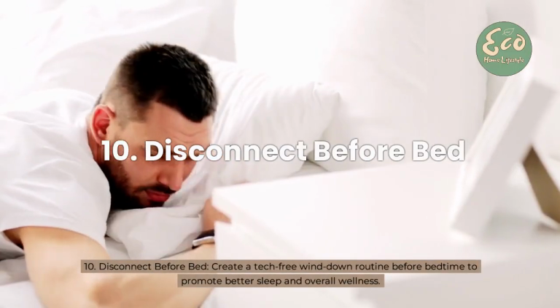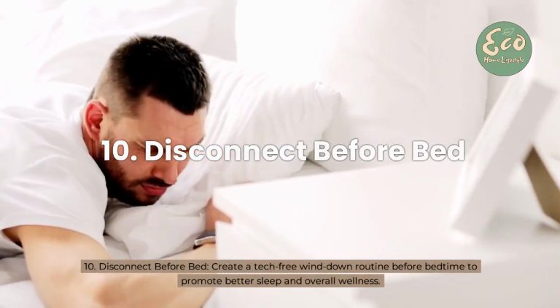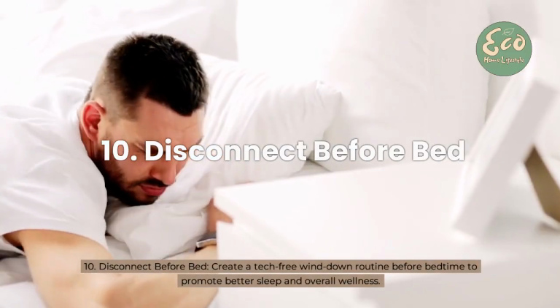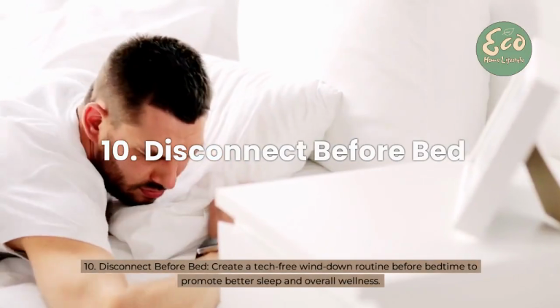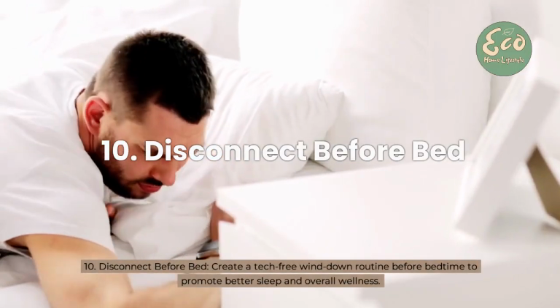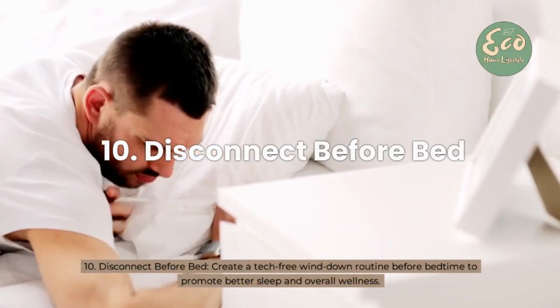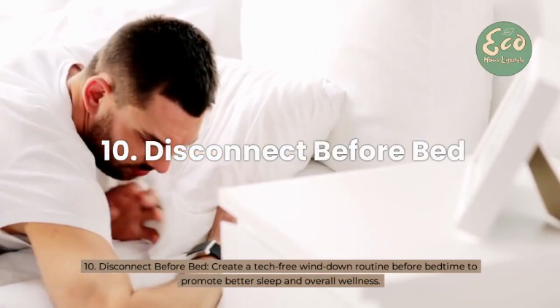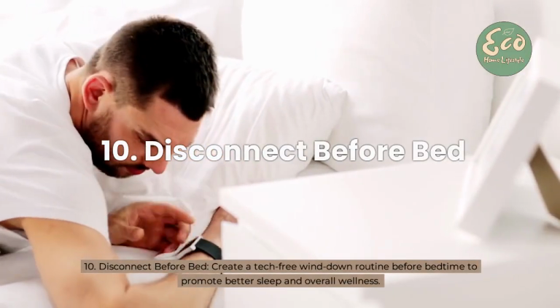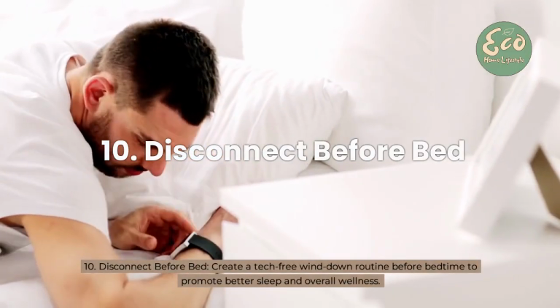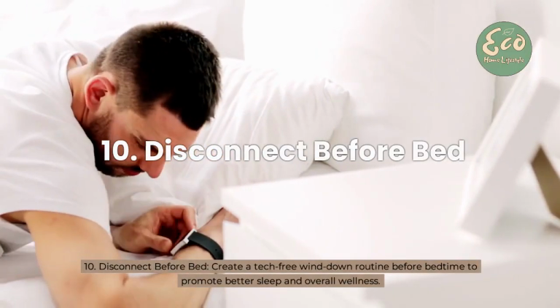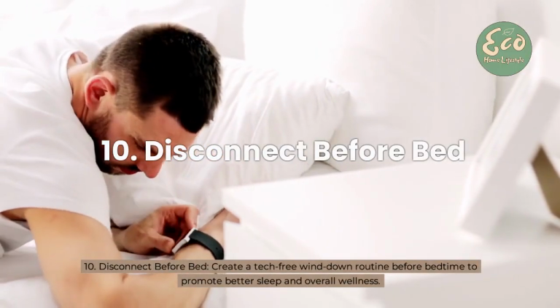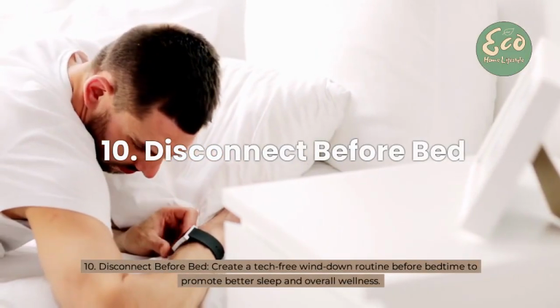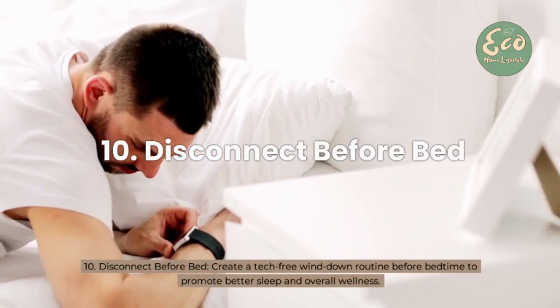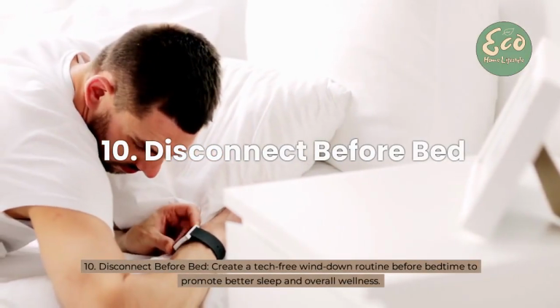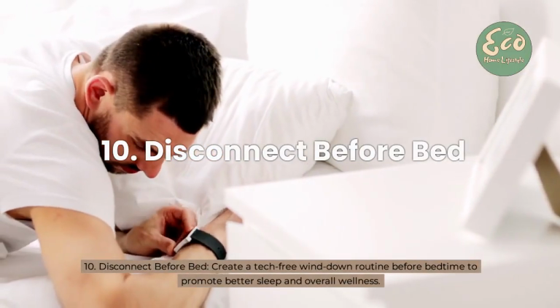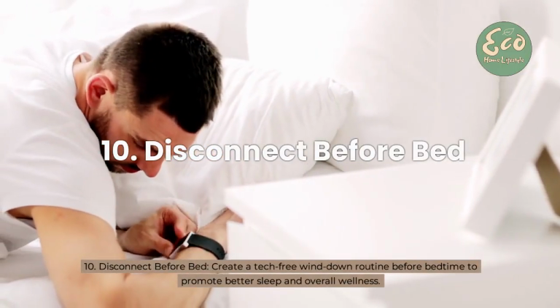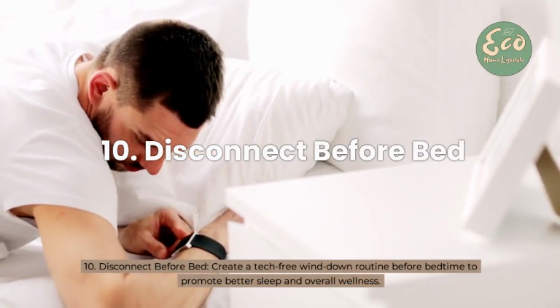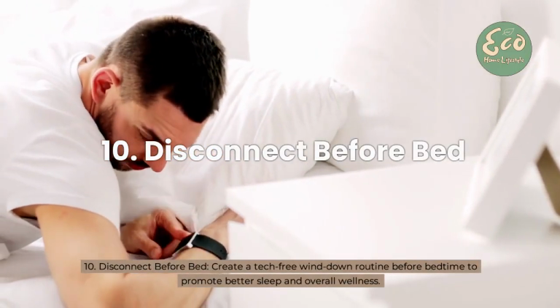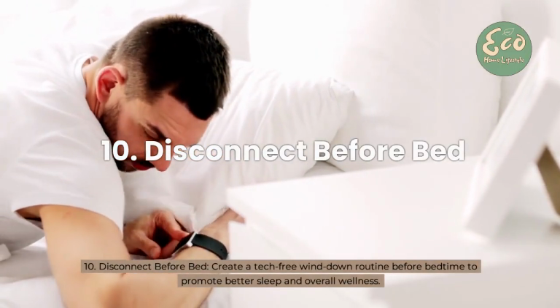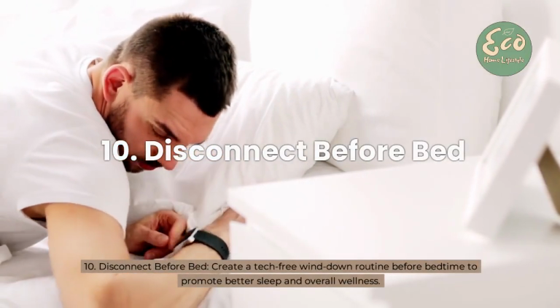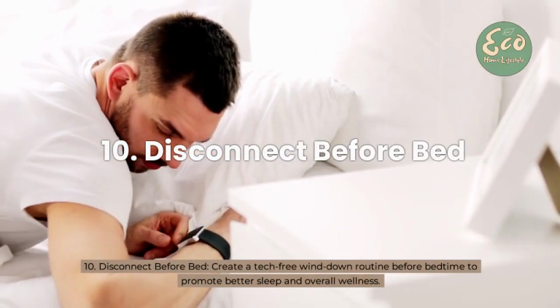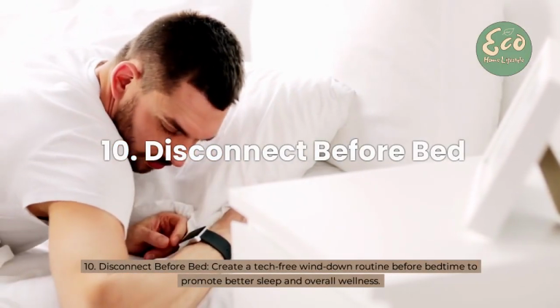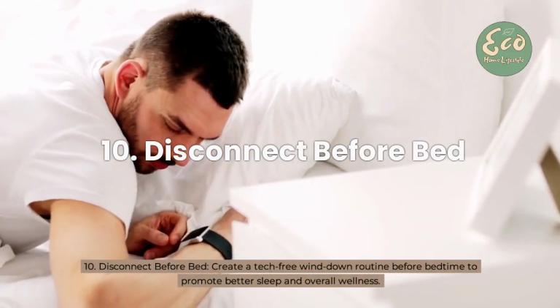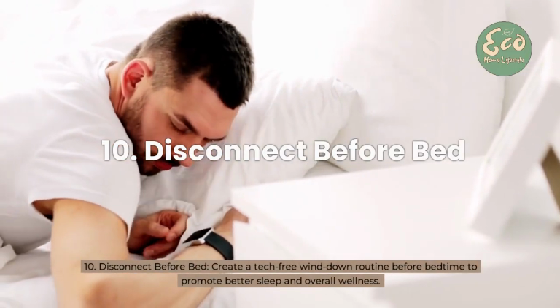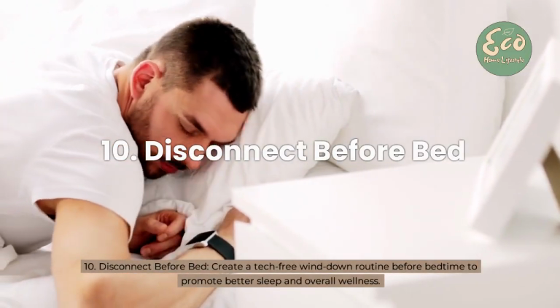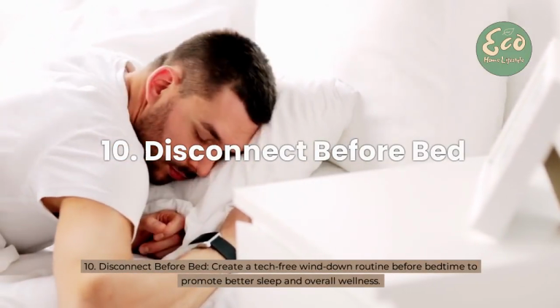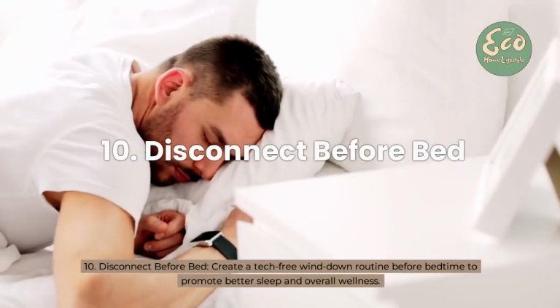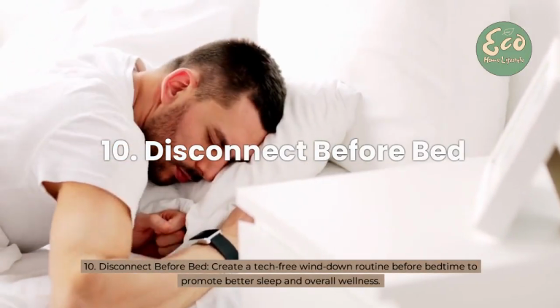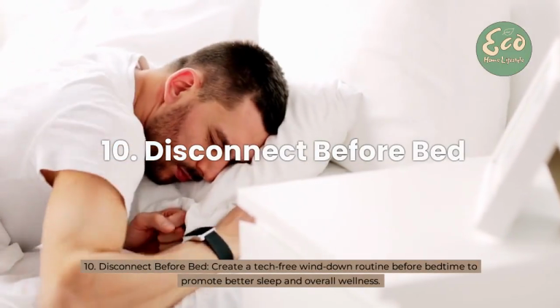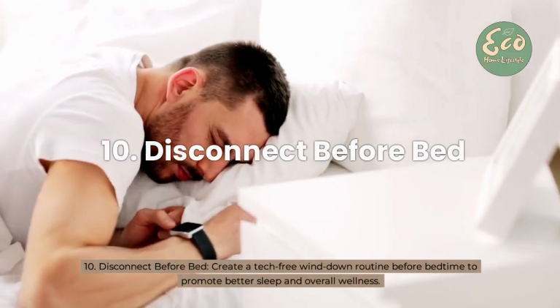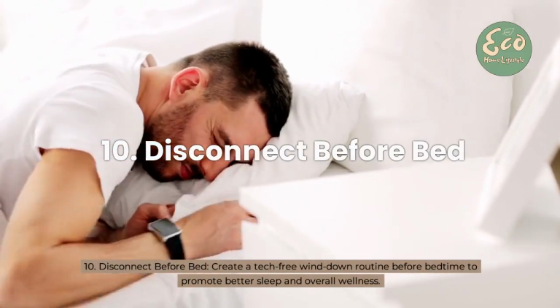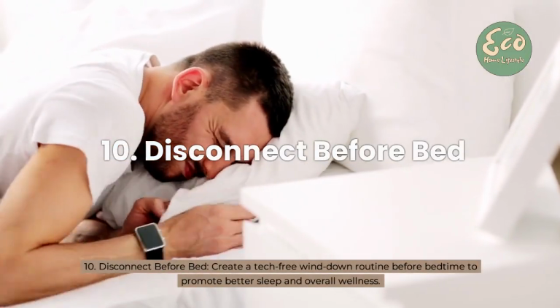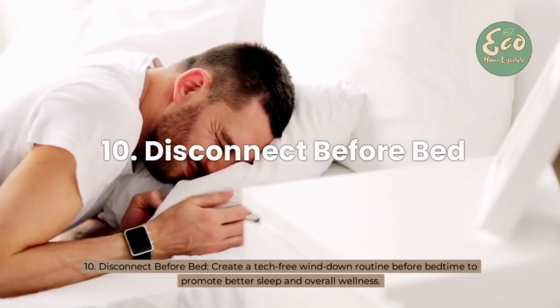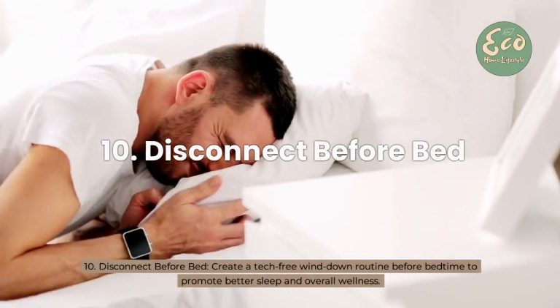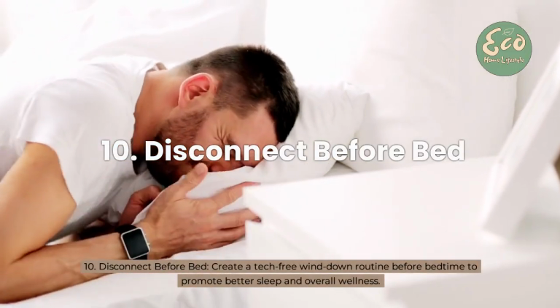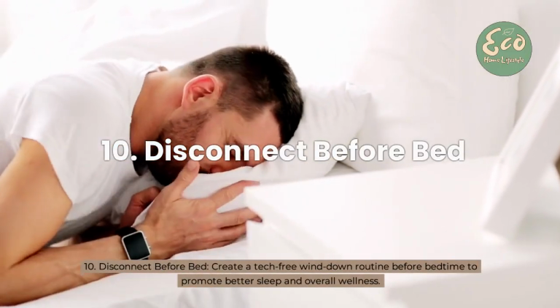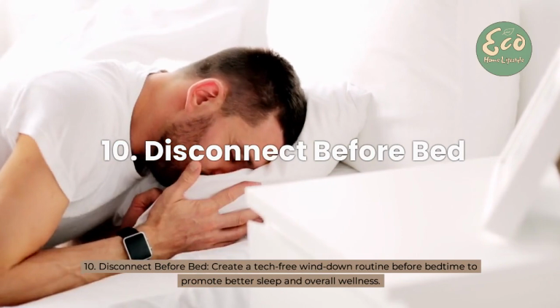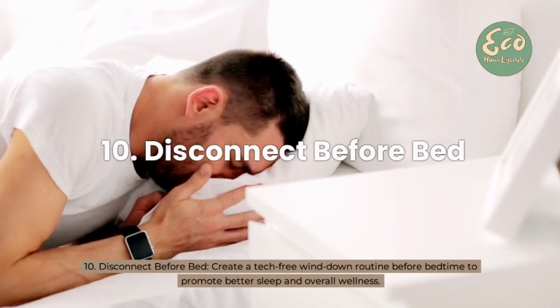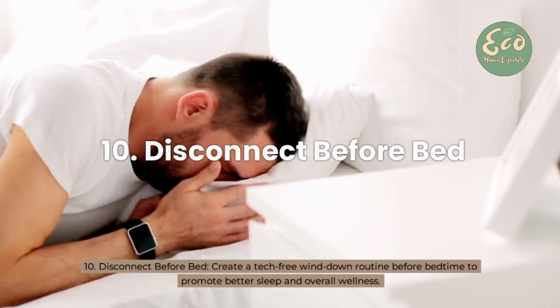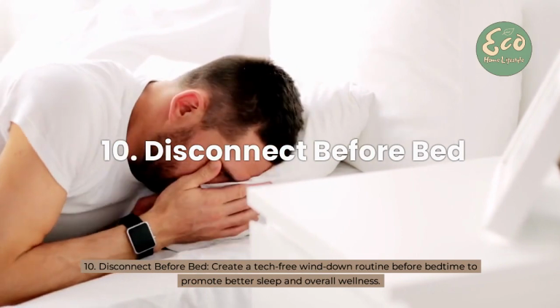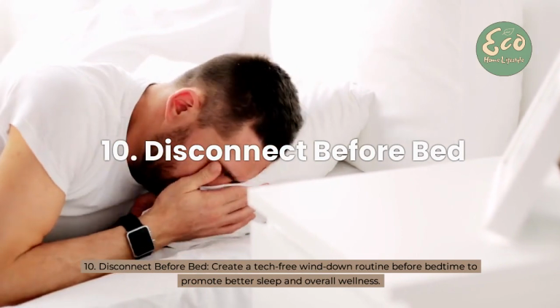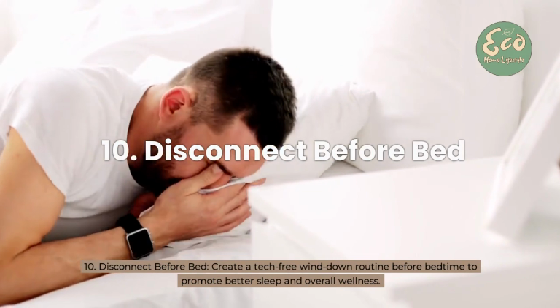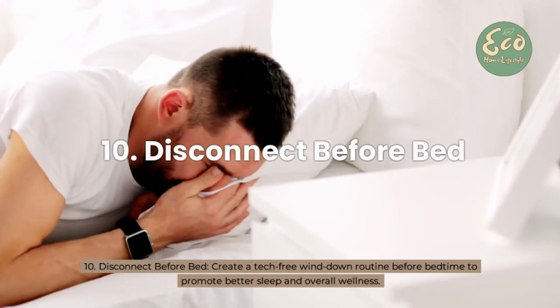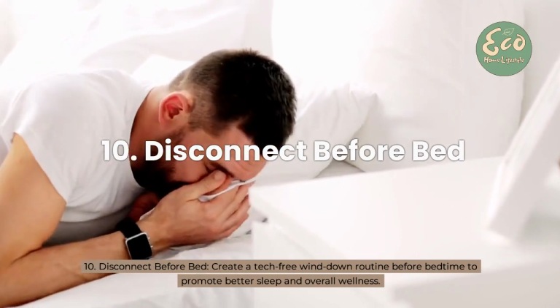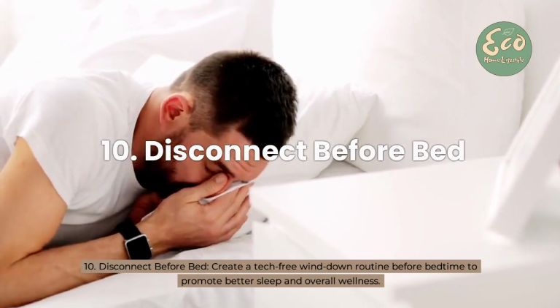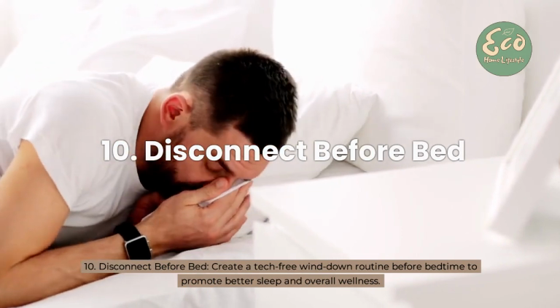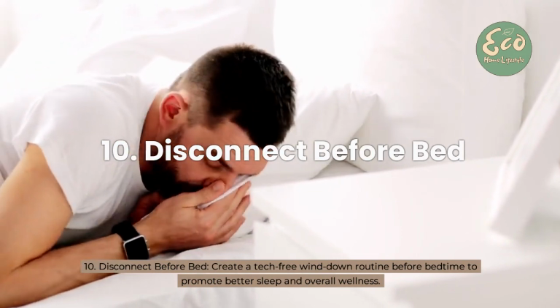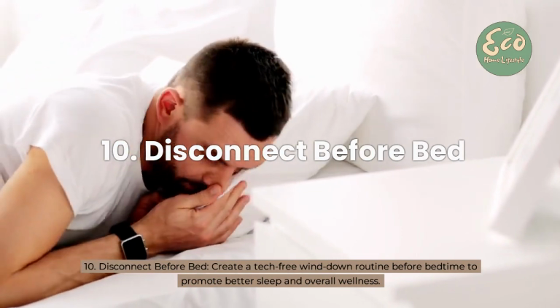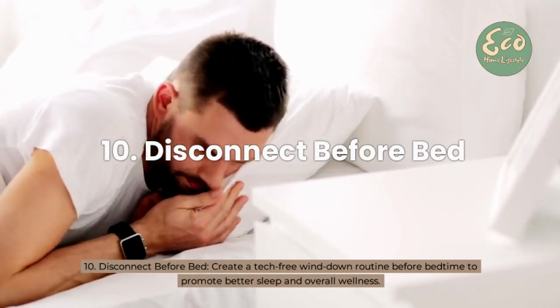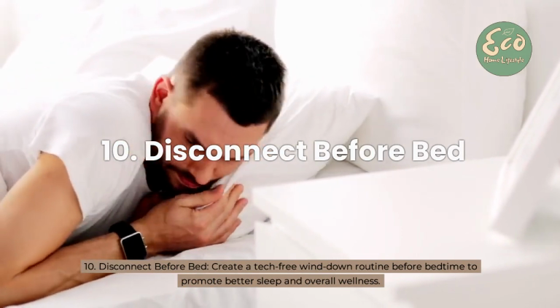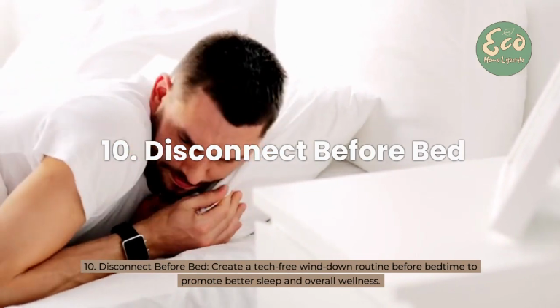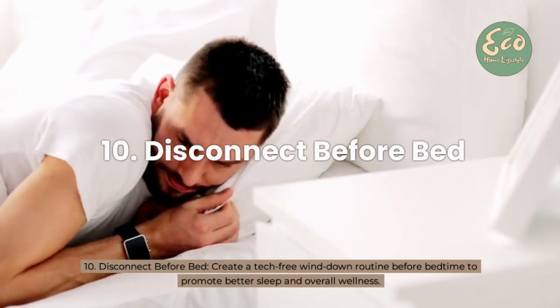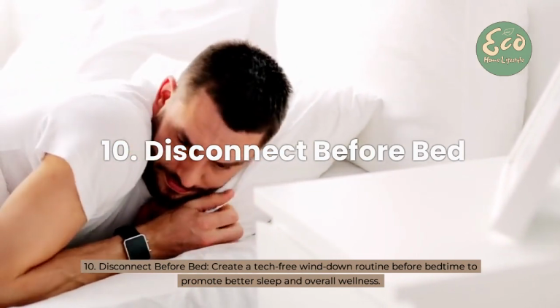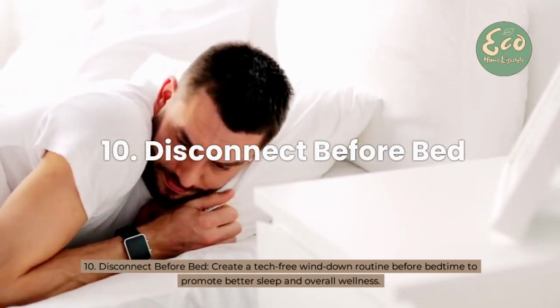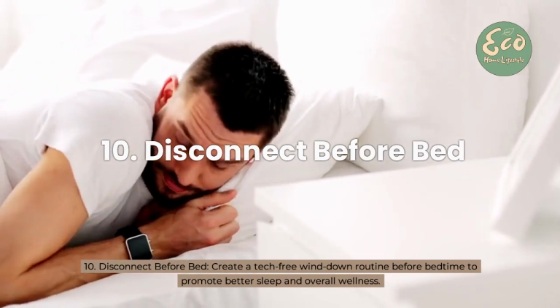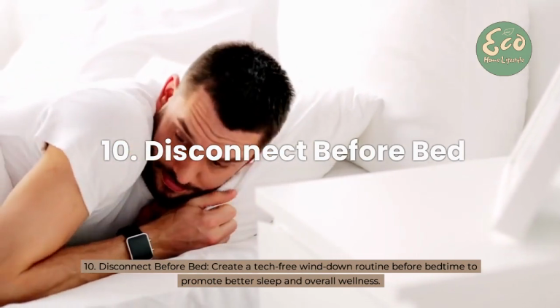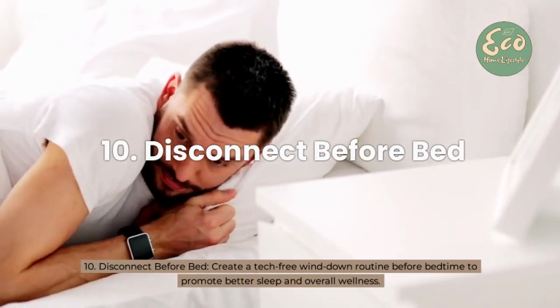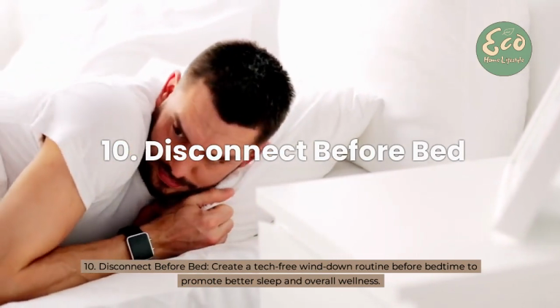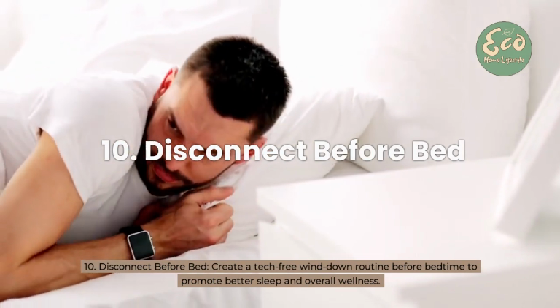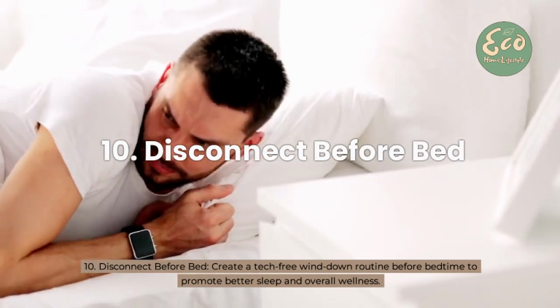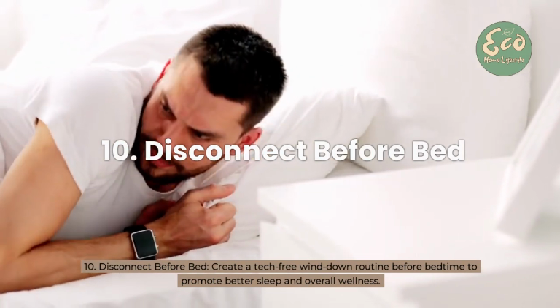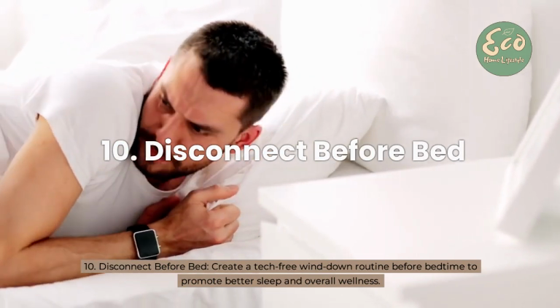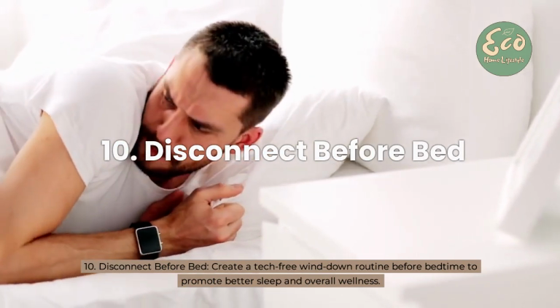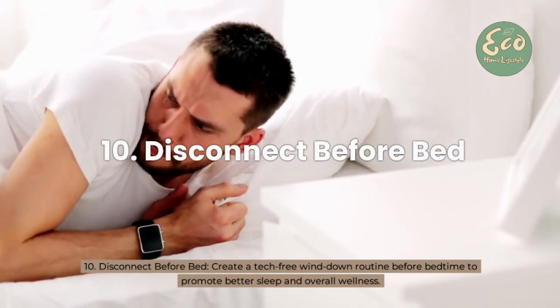10. Disconnect before bed — create a tech-free wind-down routine before bedtime to promote better sleep and overall wellness.